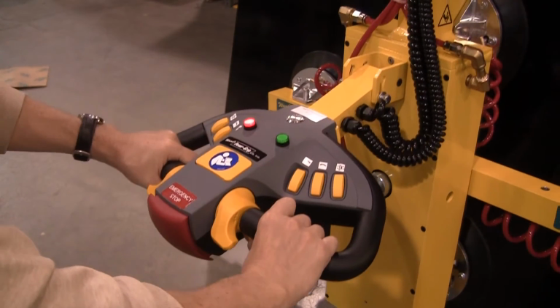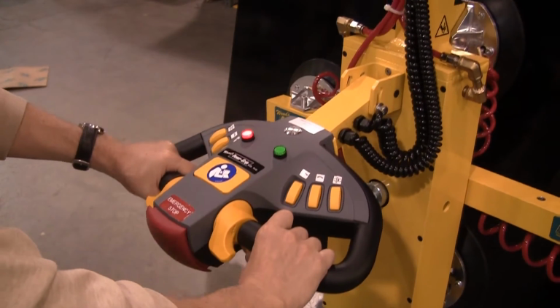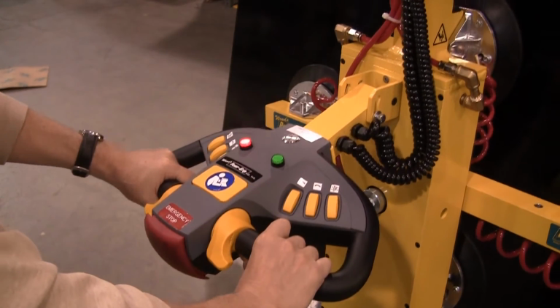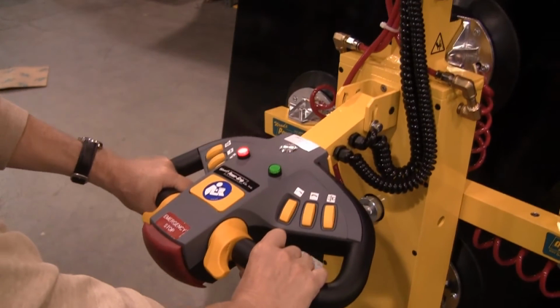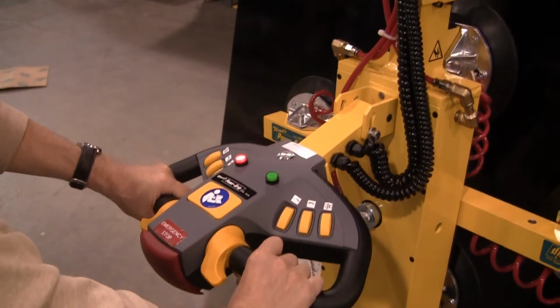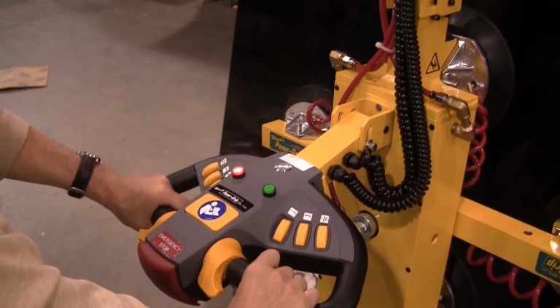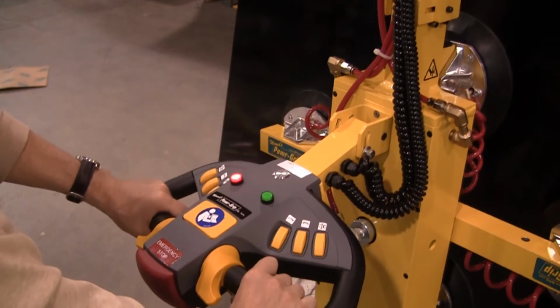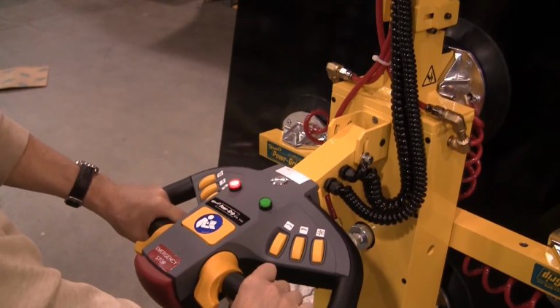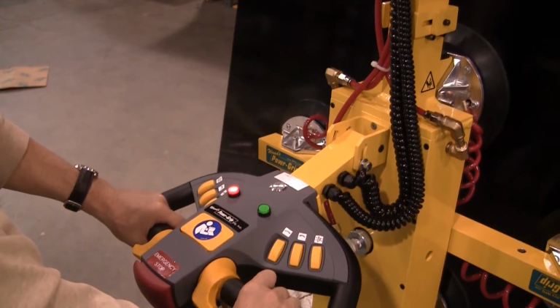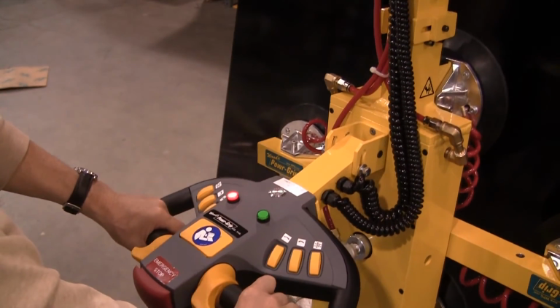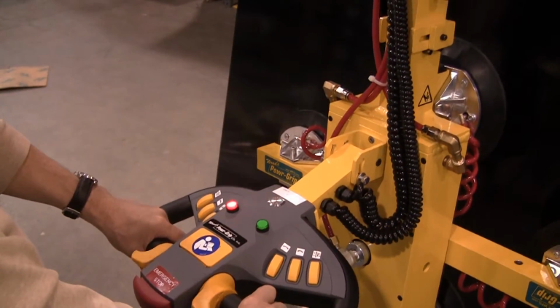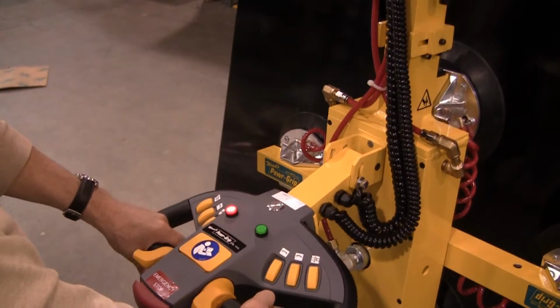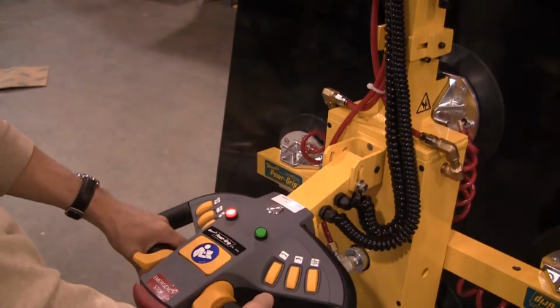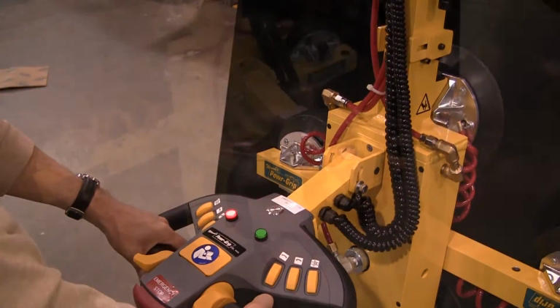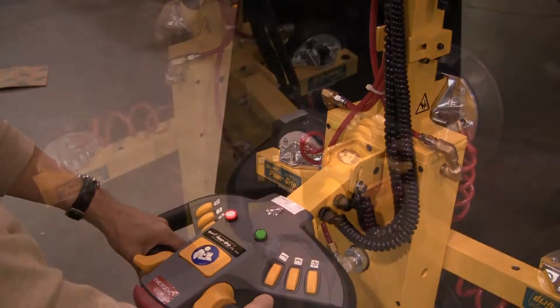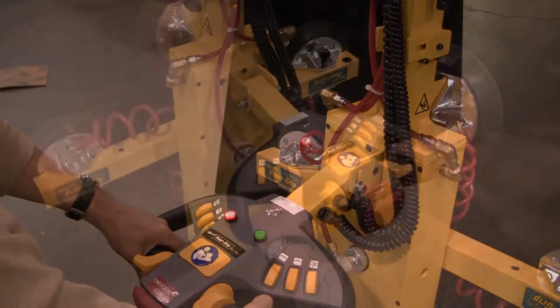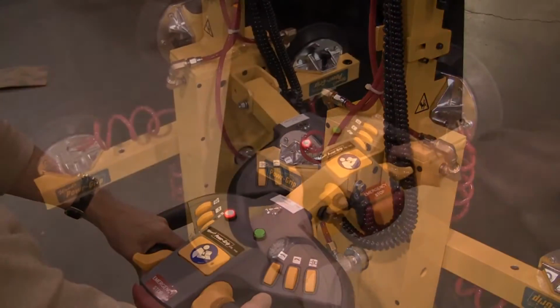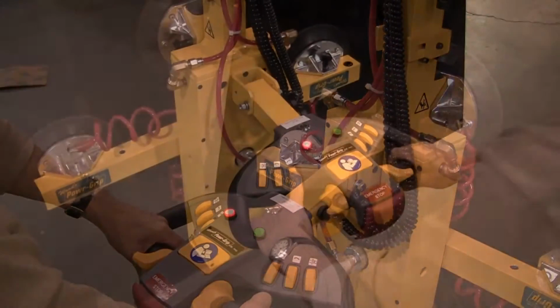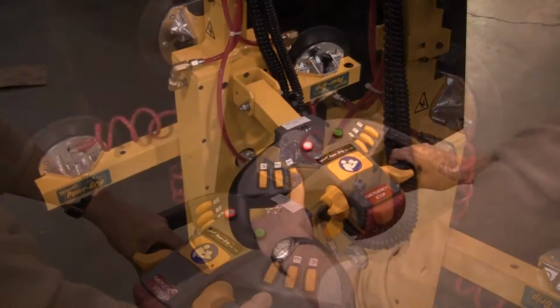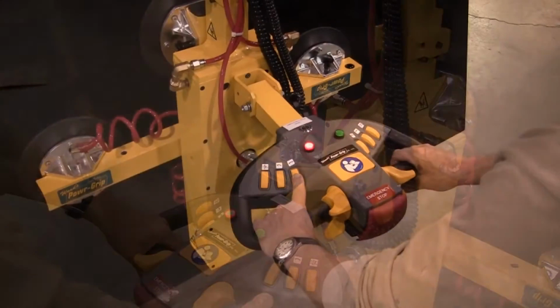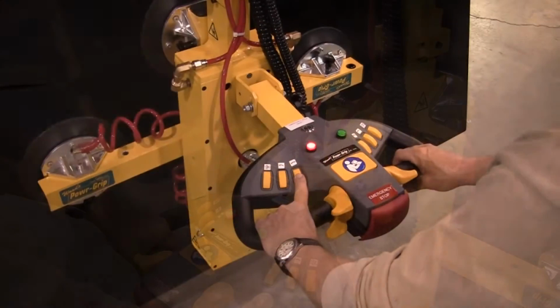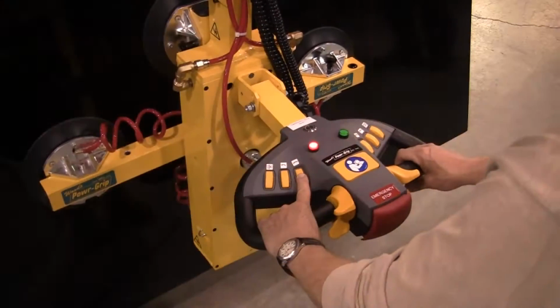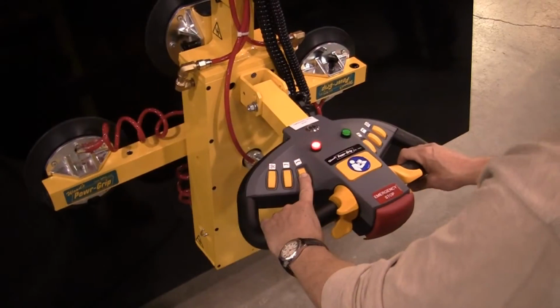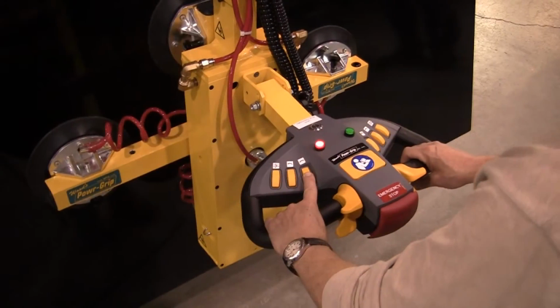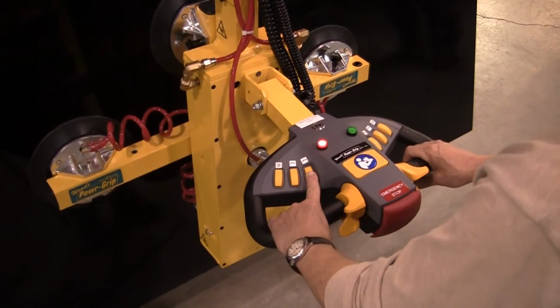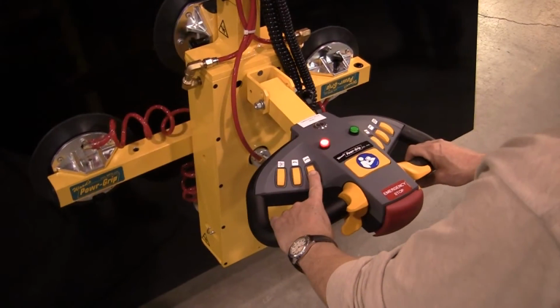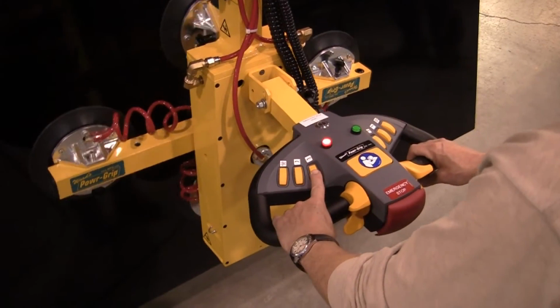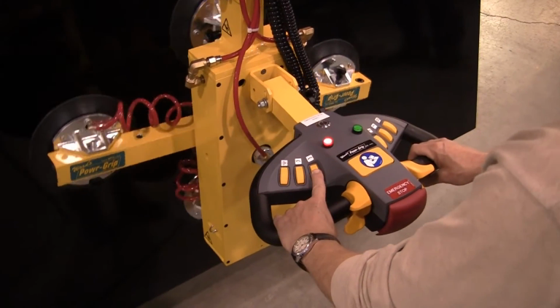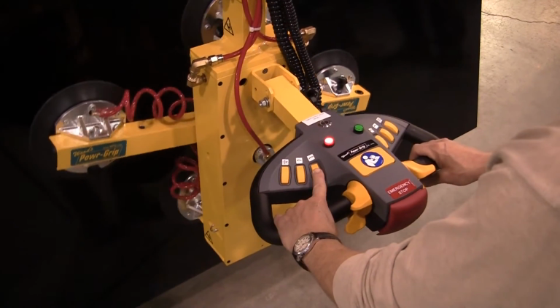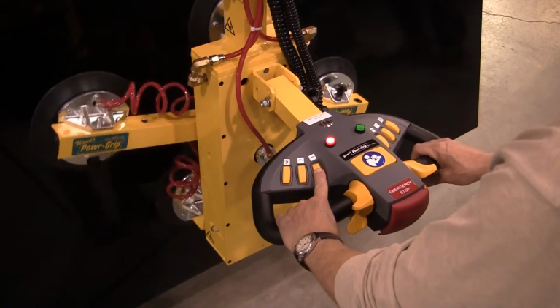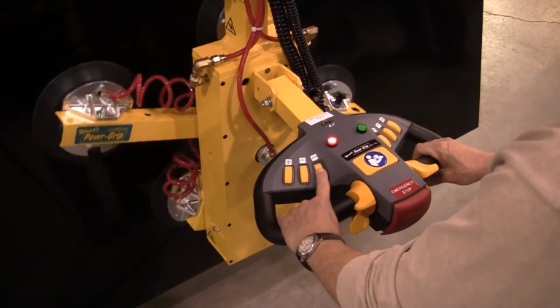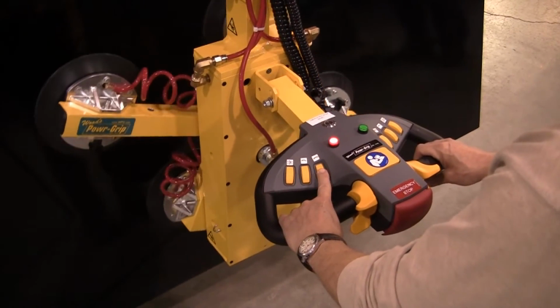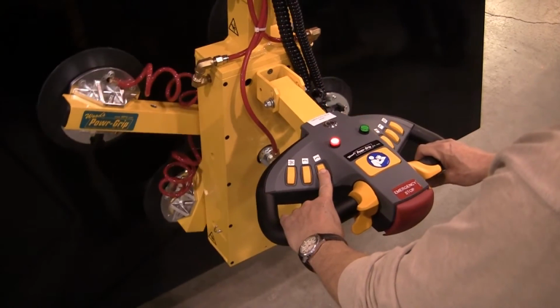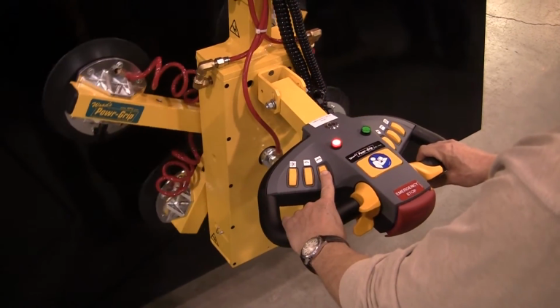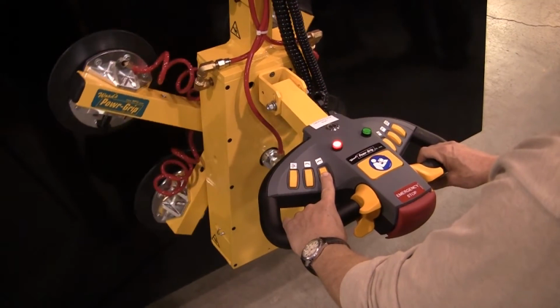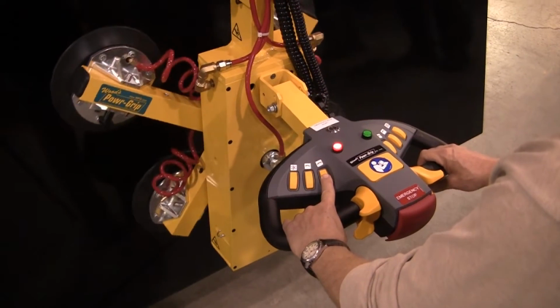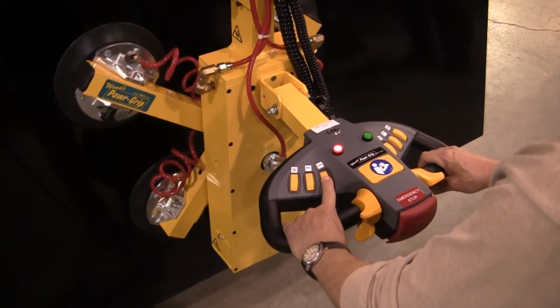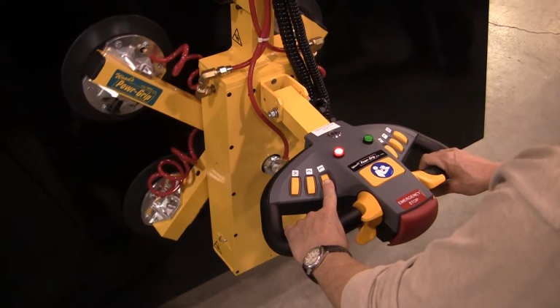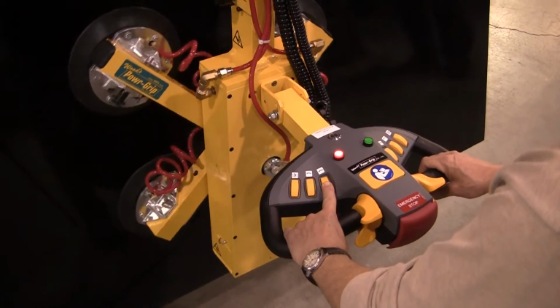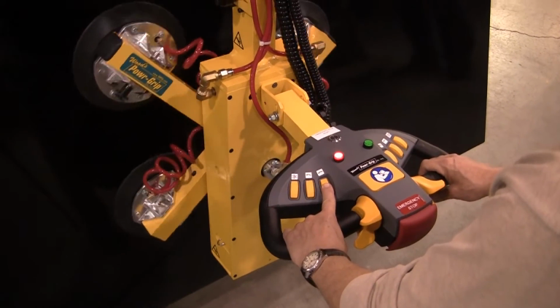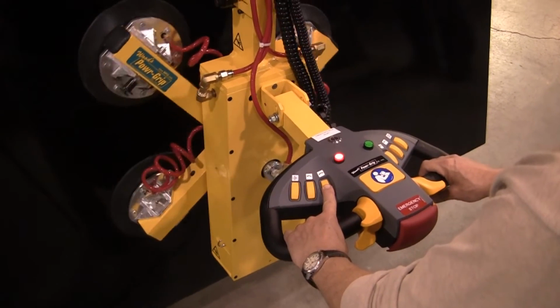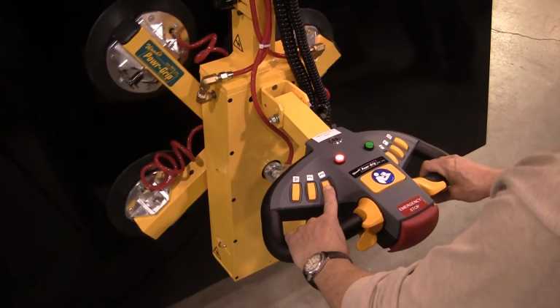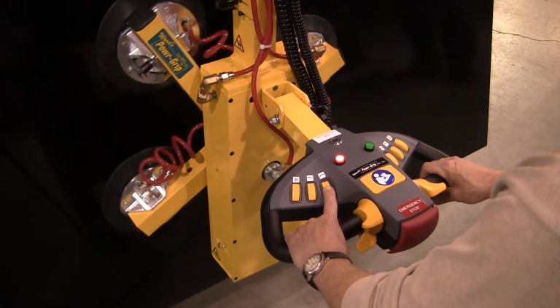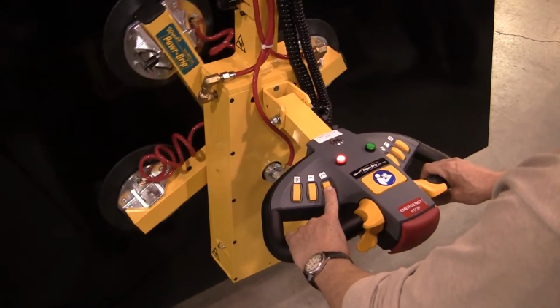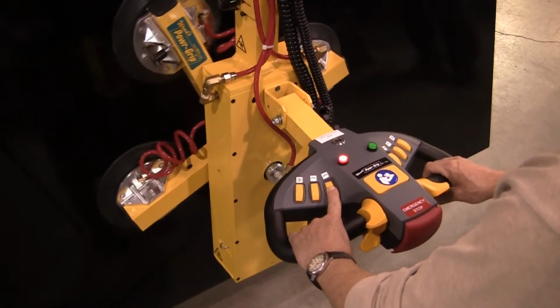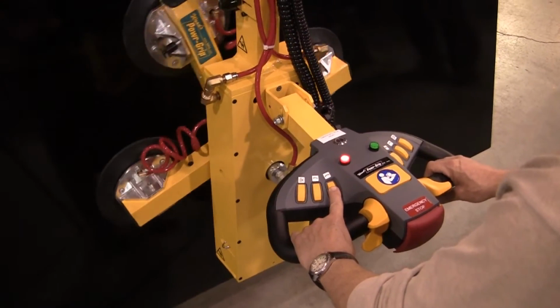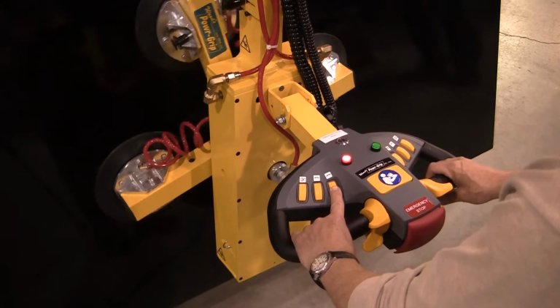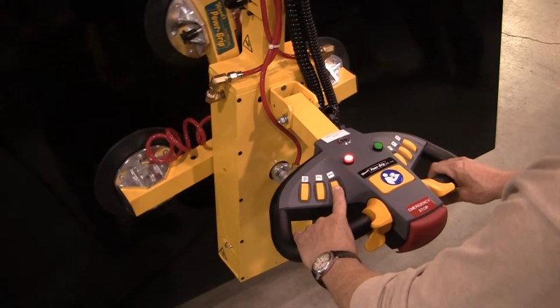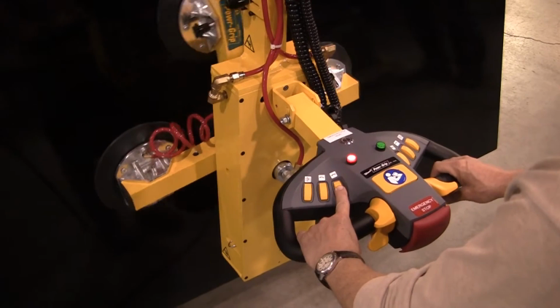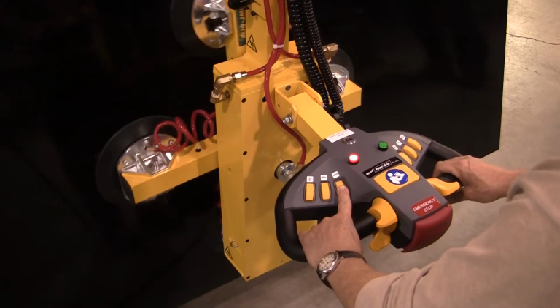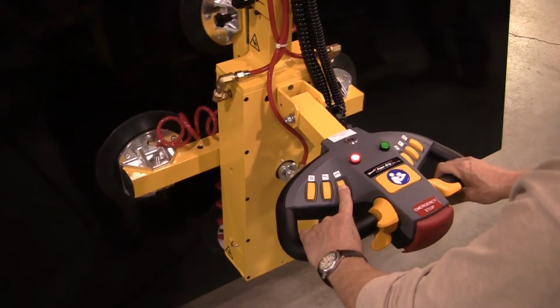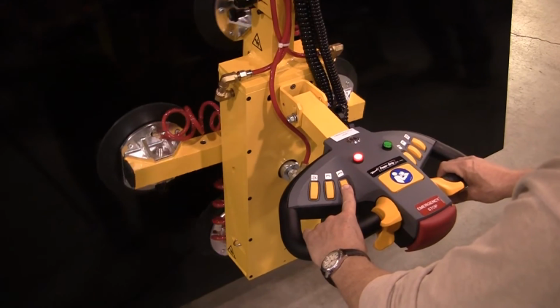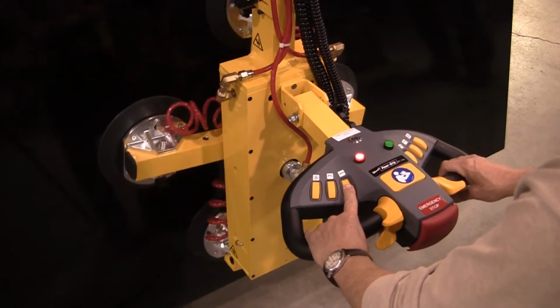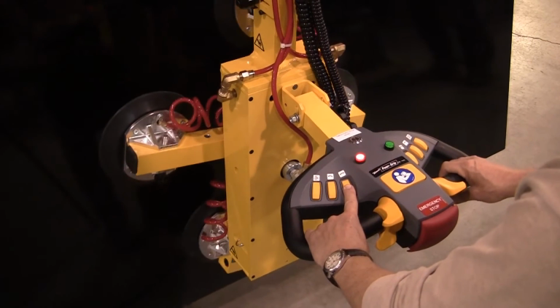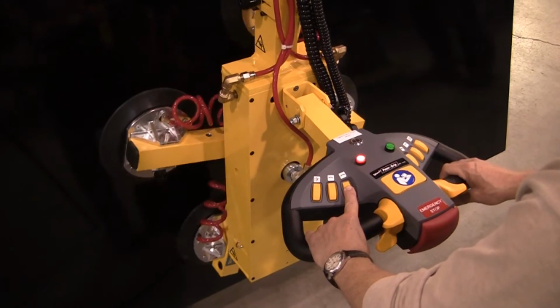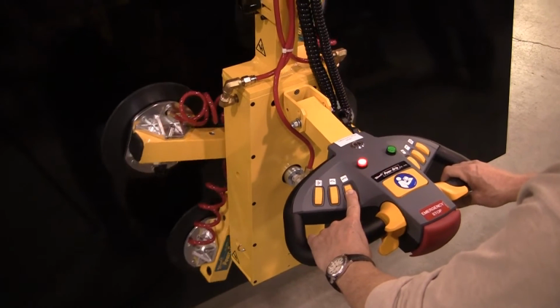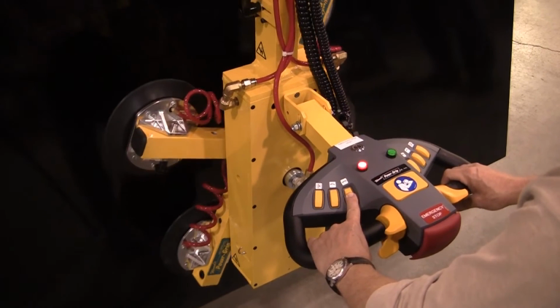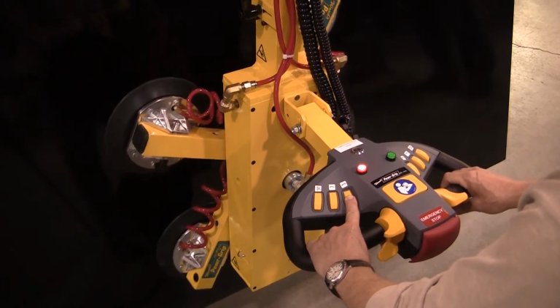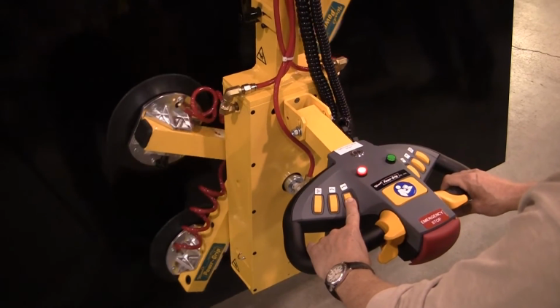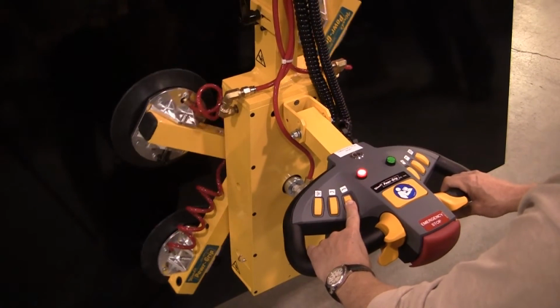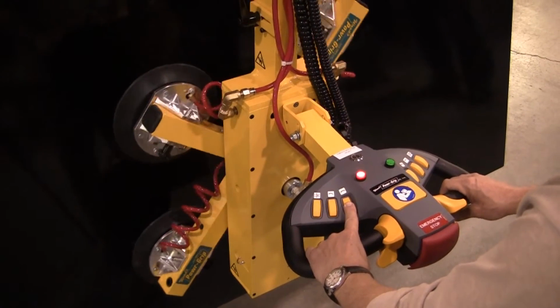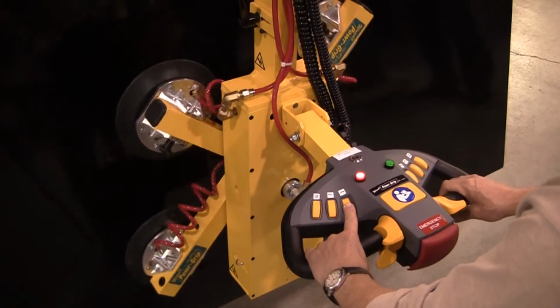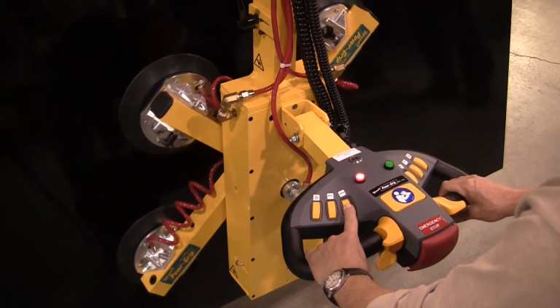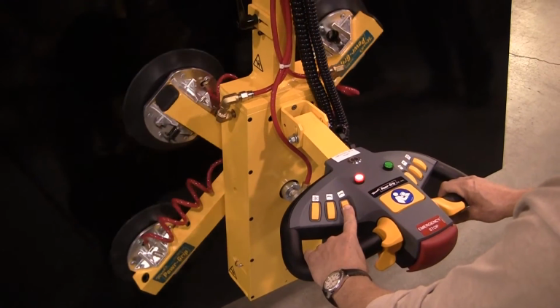The hoist and lifter also support powered motion. To perform the powered motion, press the appropriate buttons.